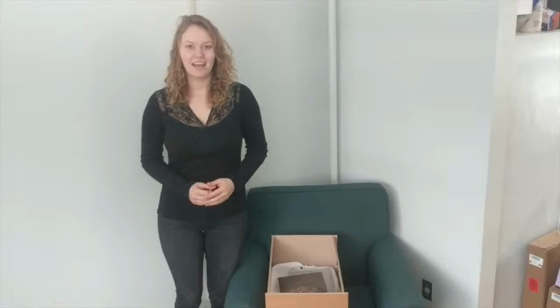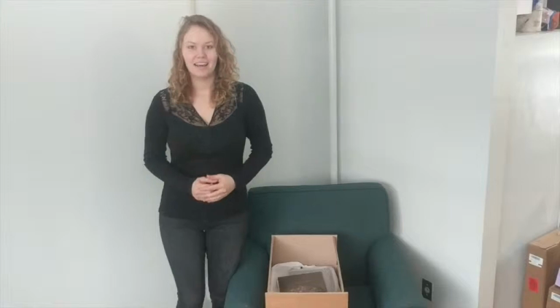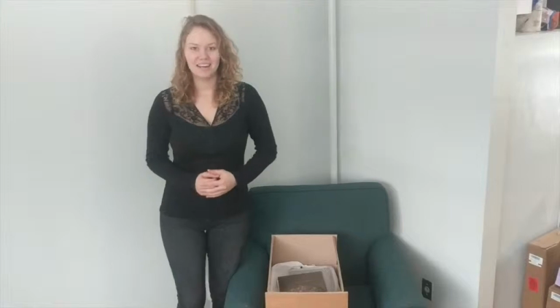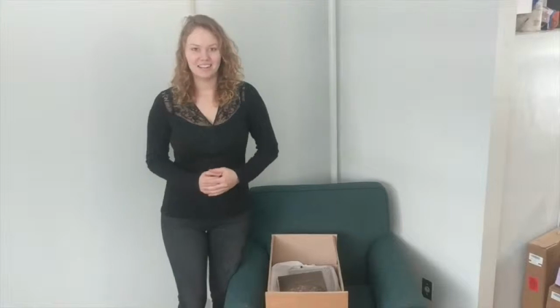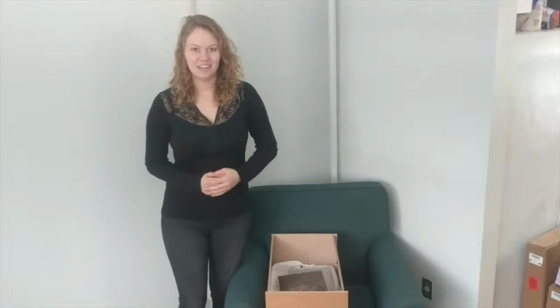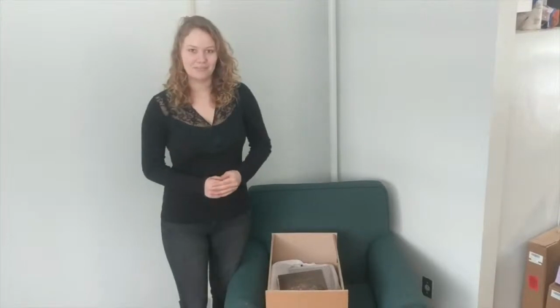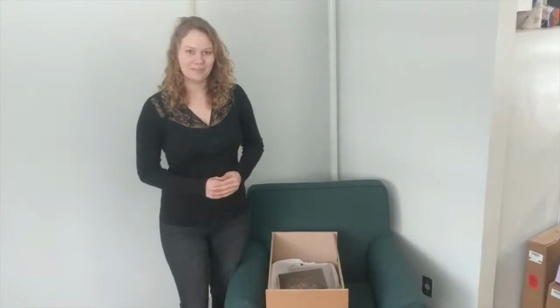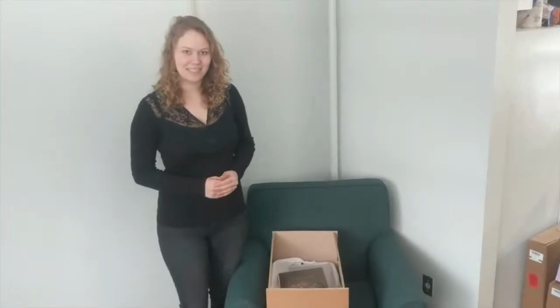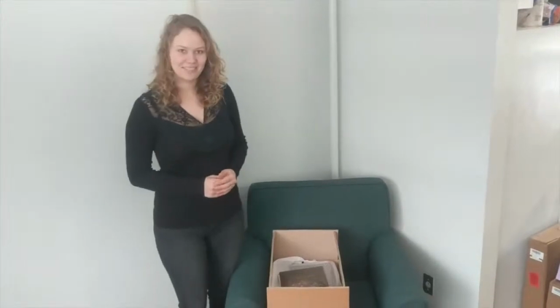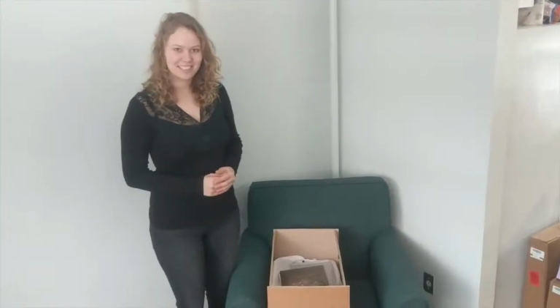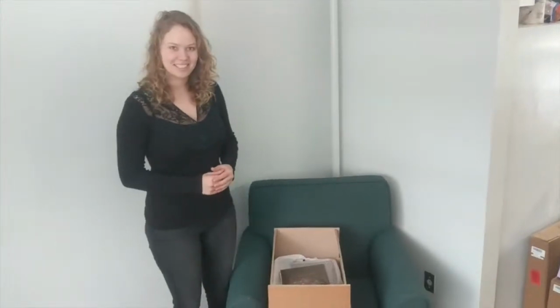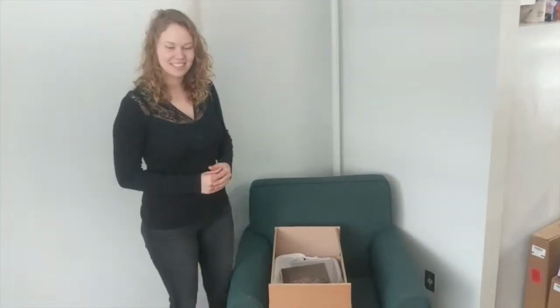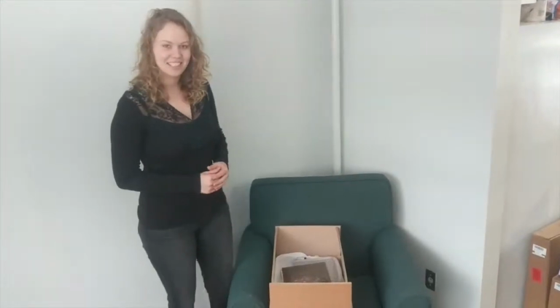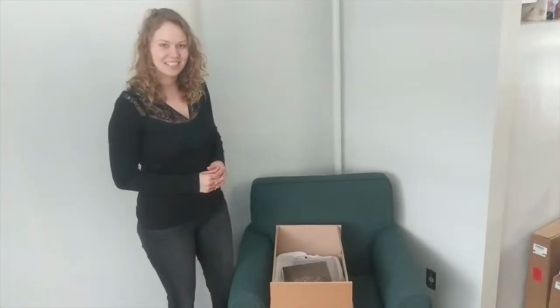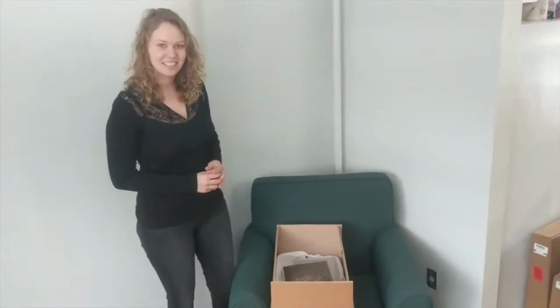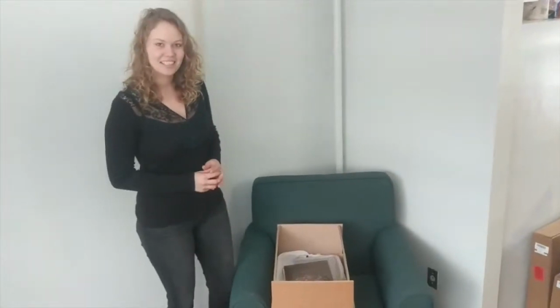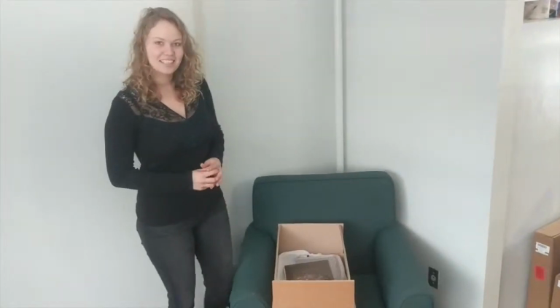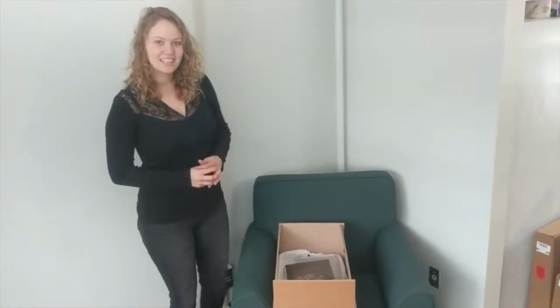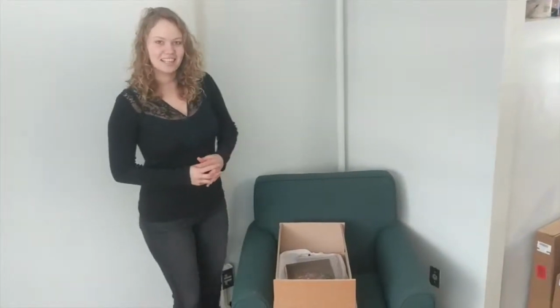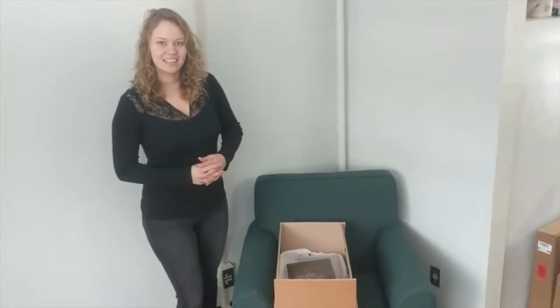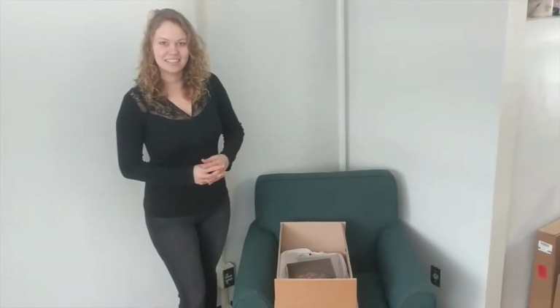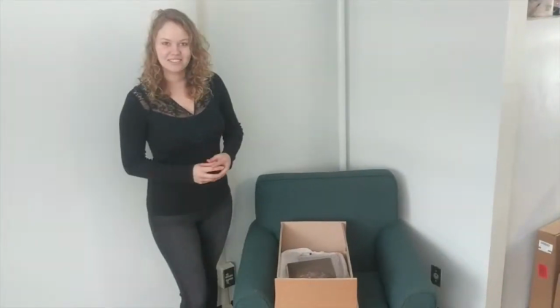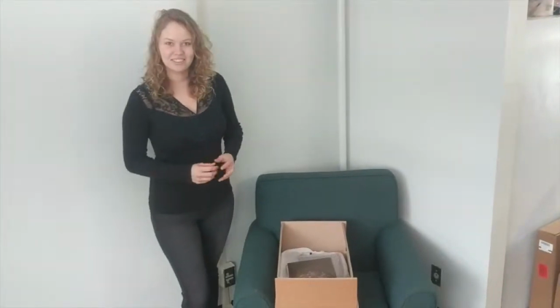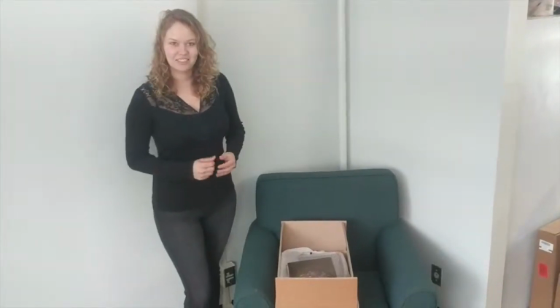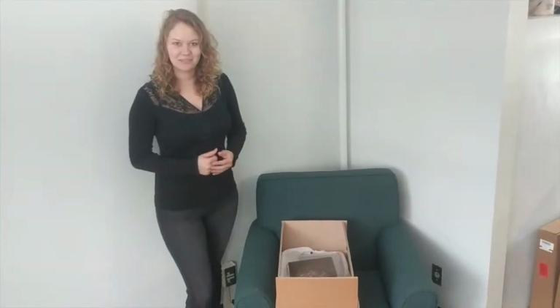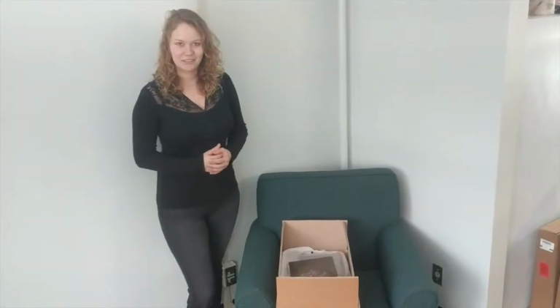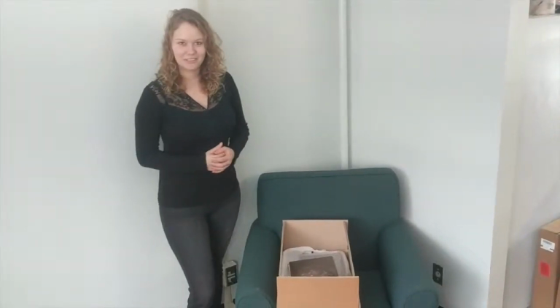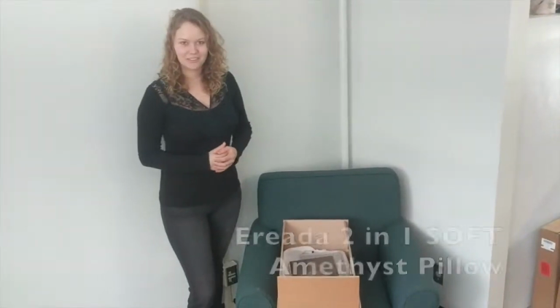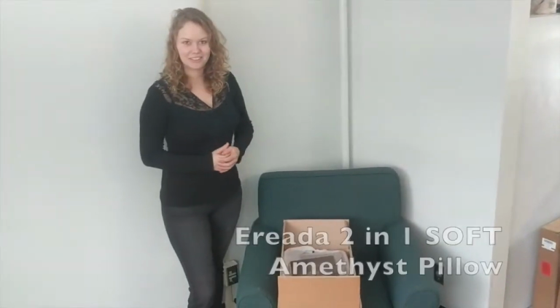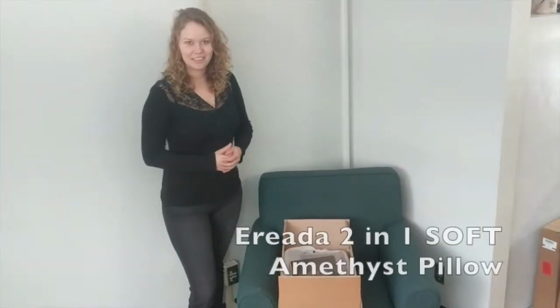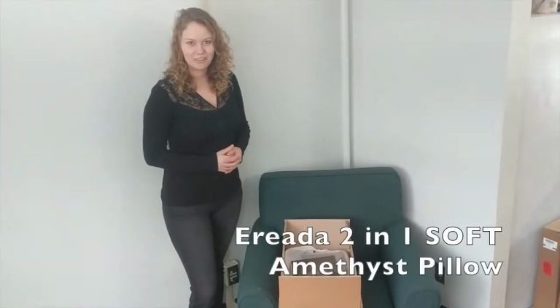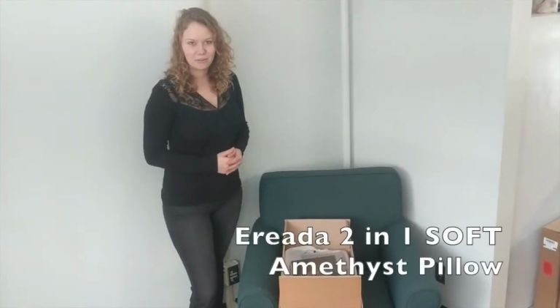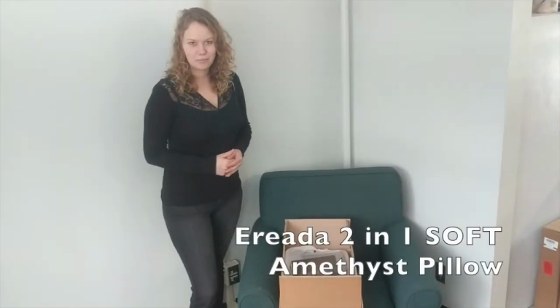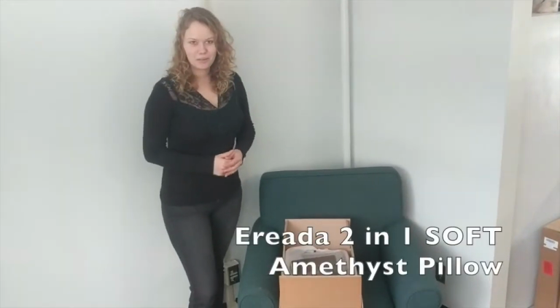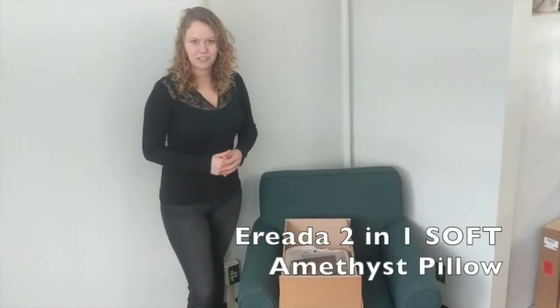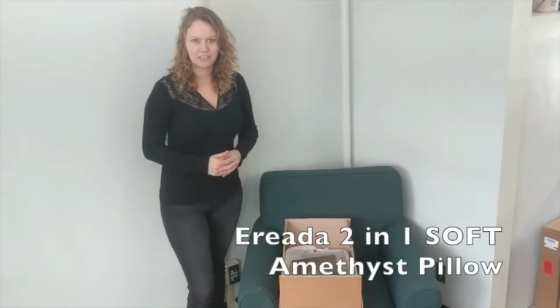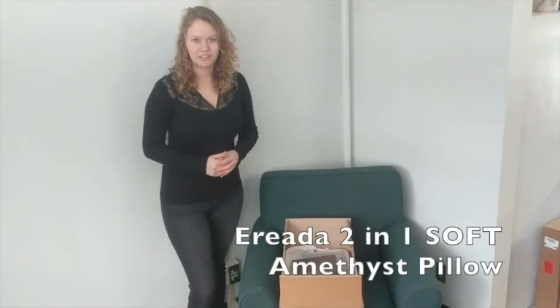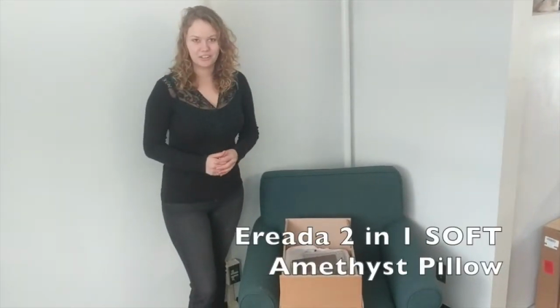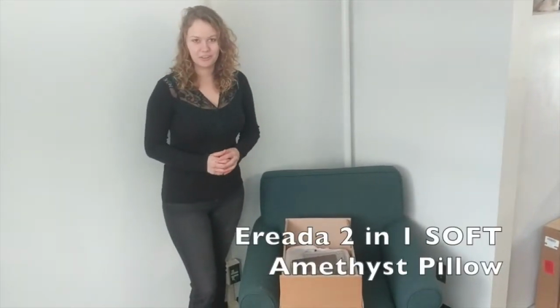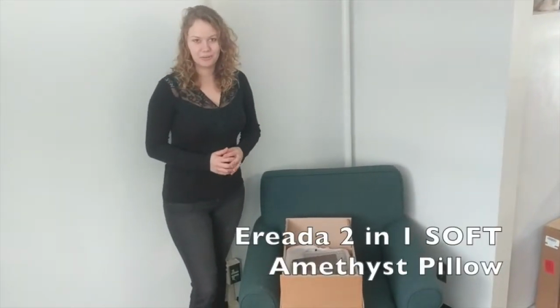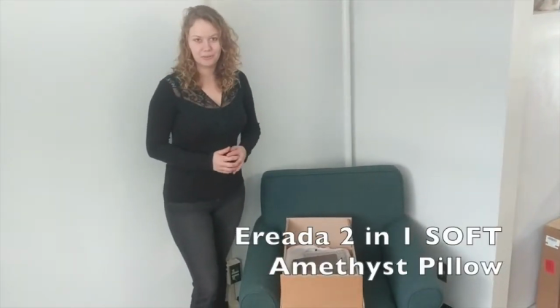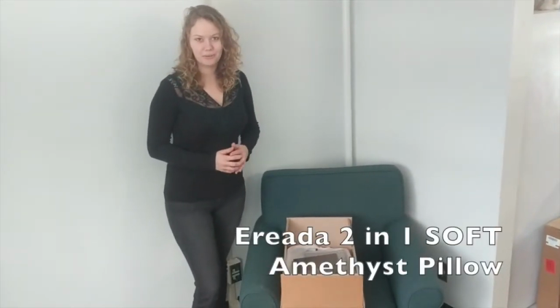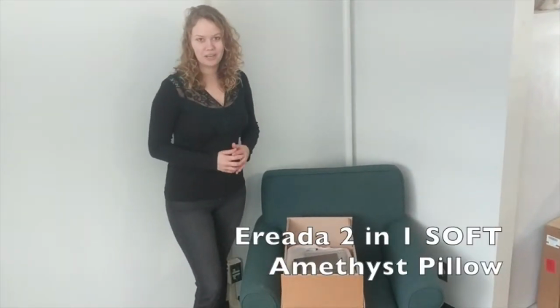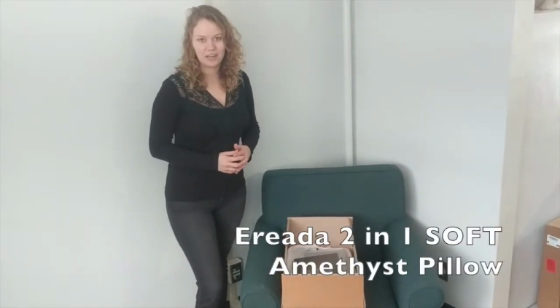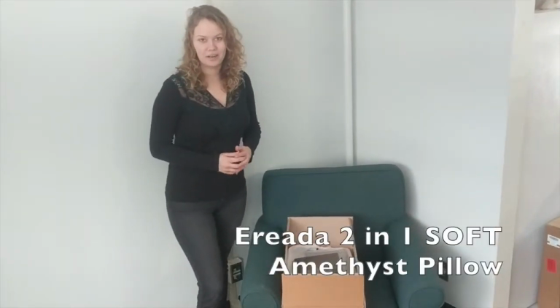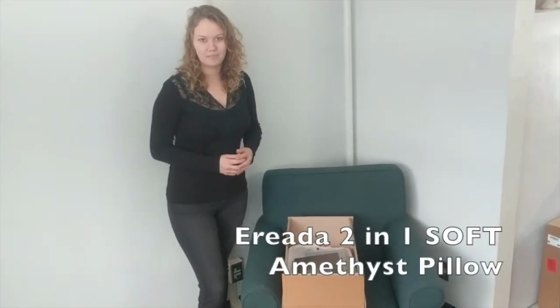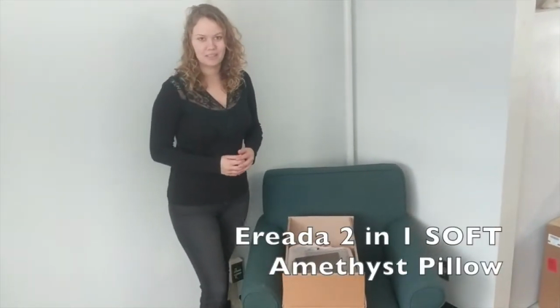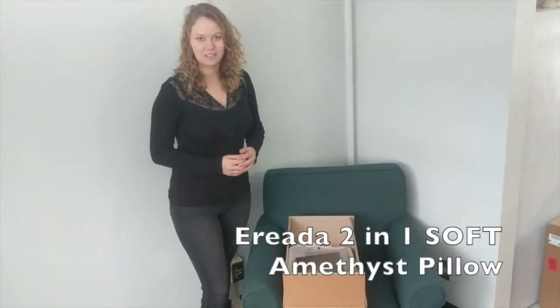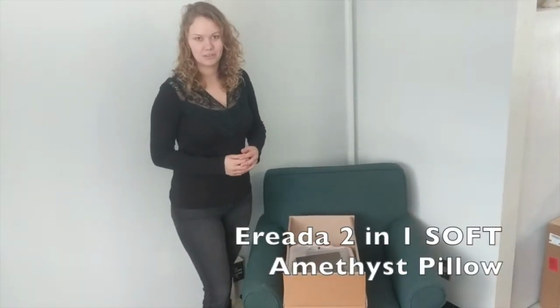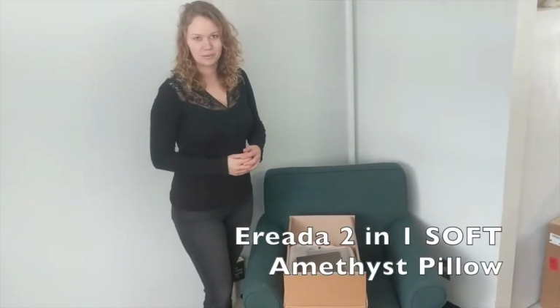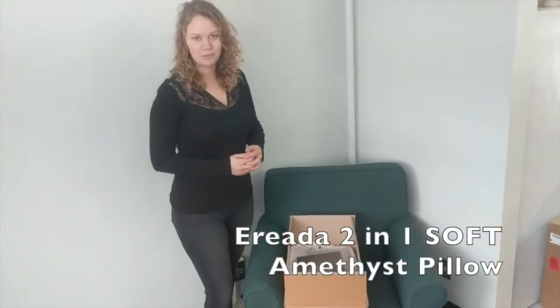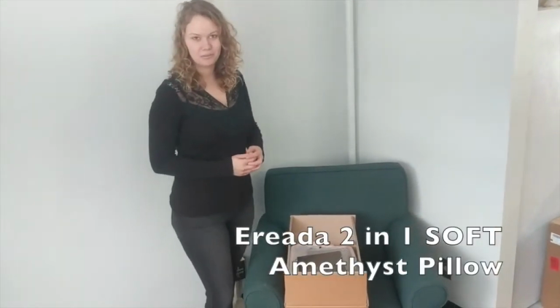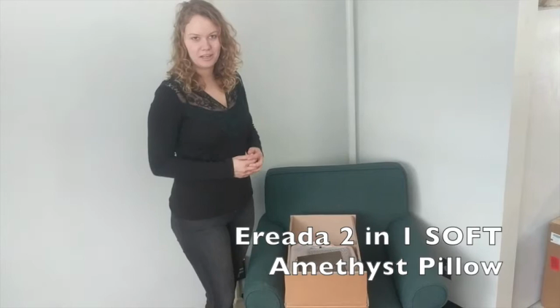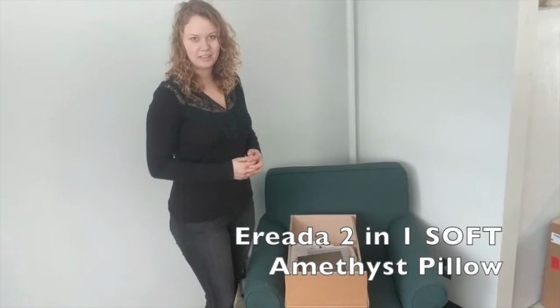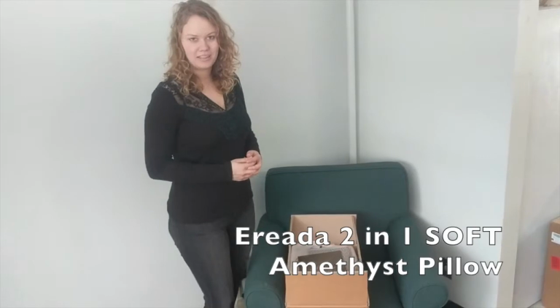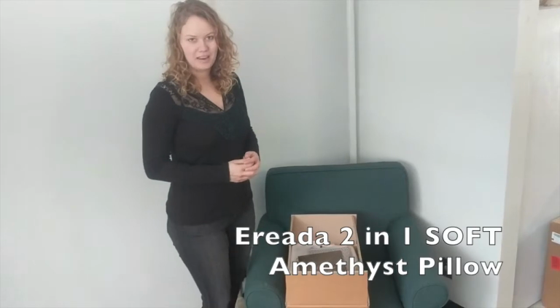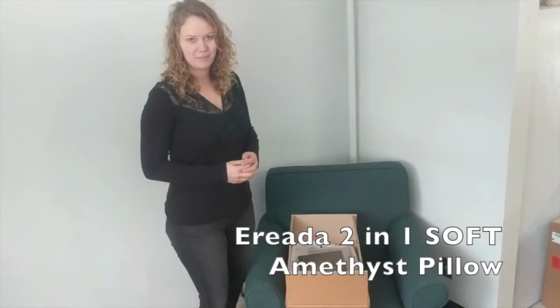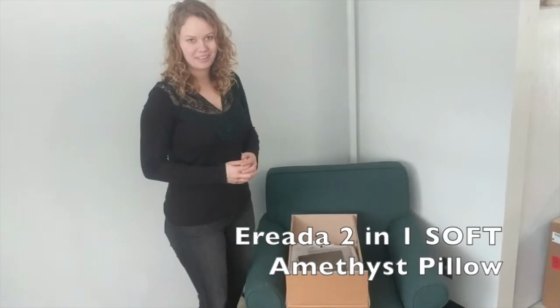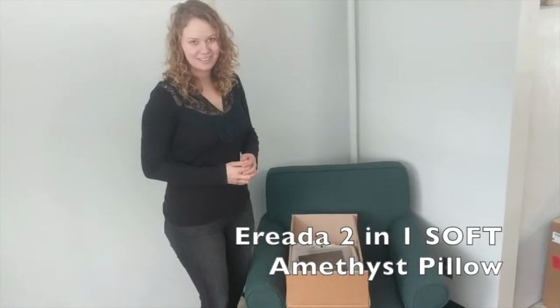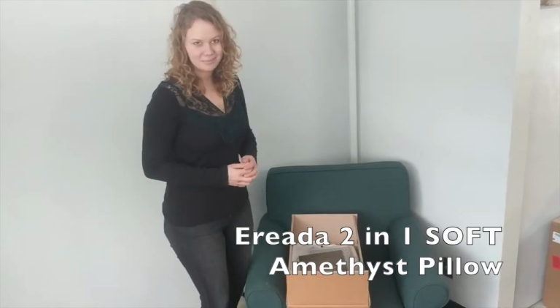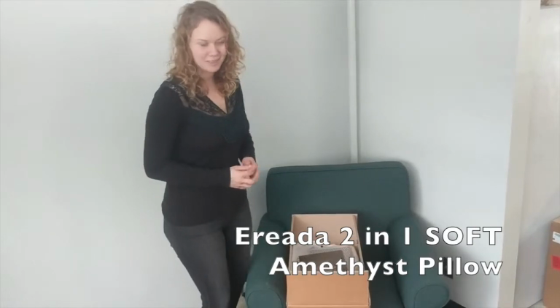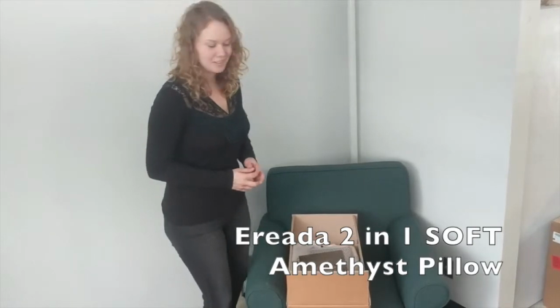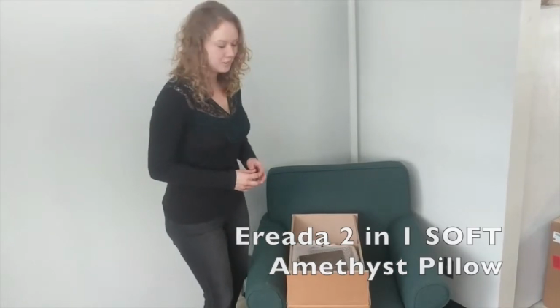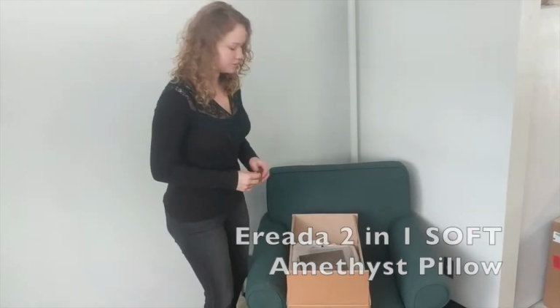Hello, my name is Nastasia. In this video I'm going to tell you about our new TuneBond Amethyst pillows.